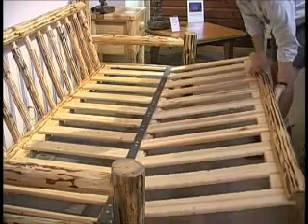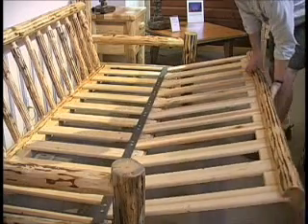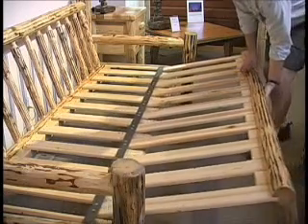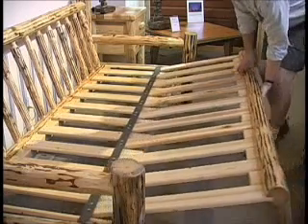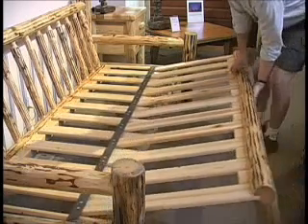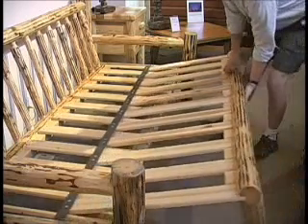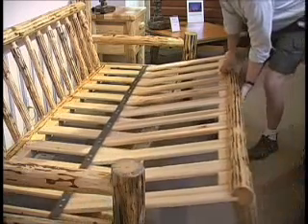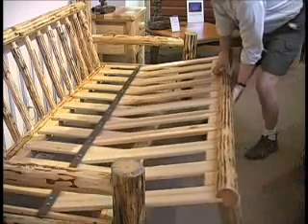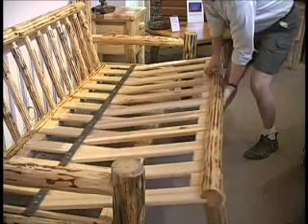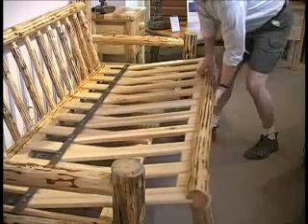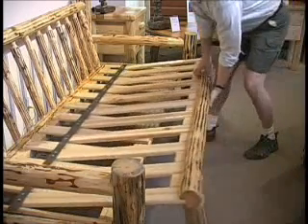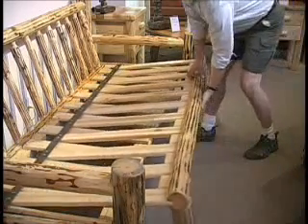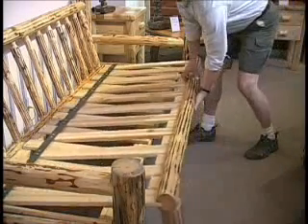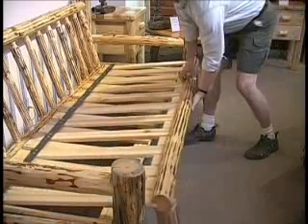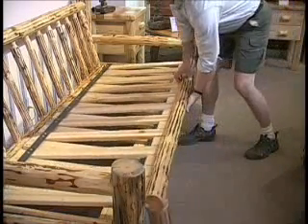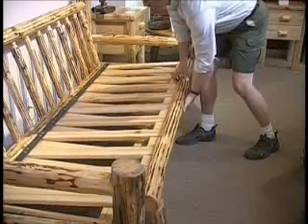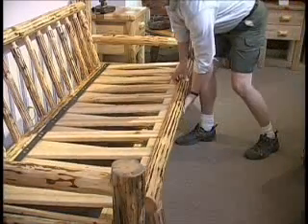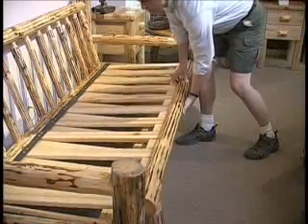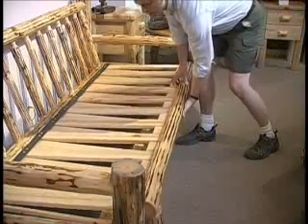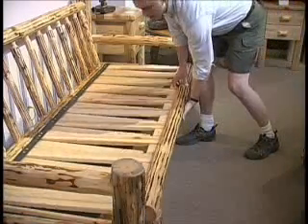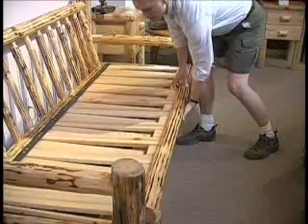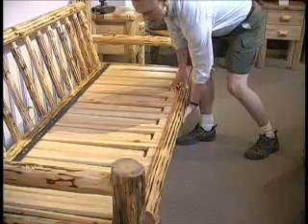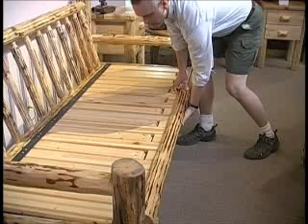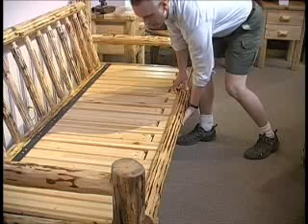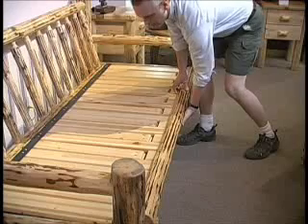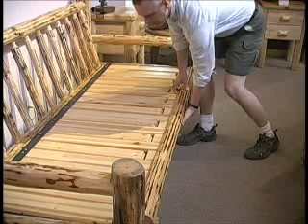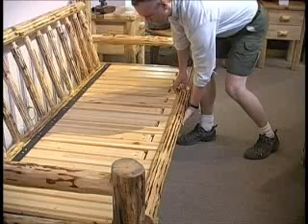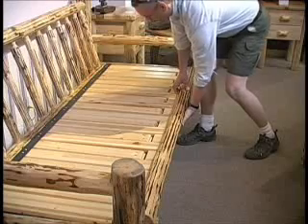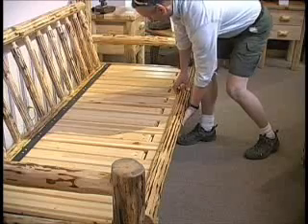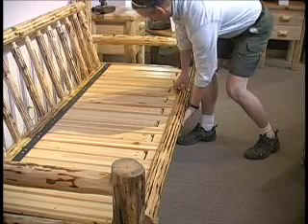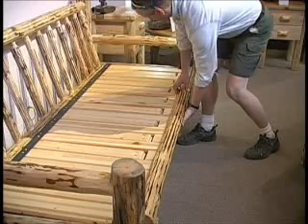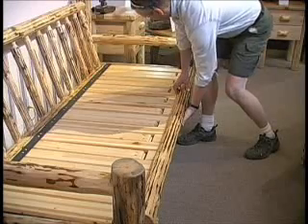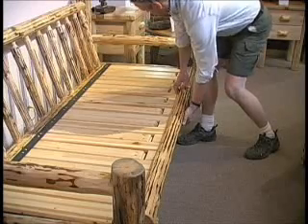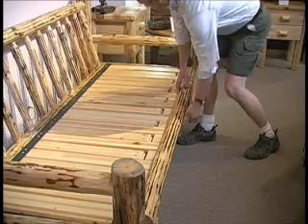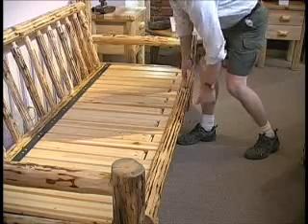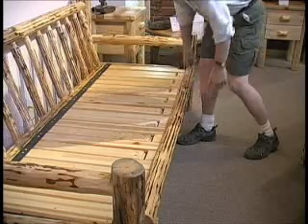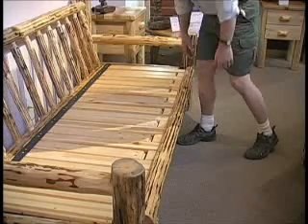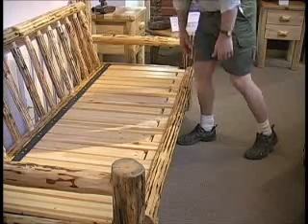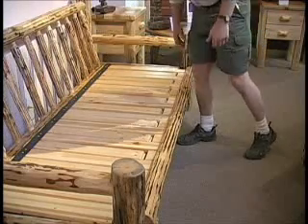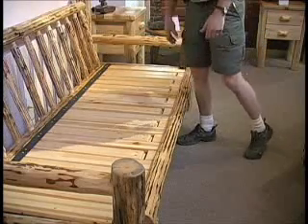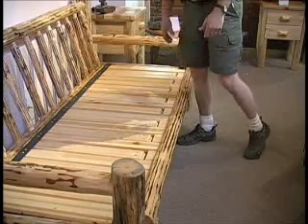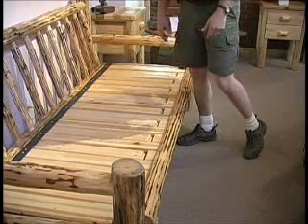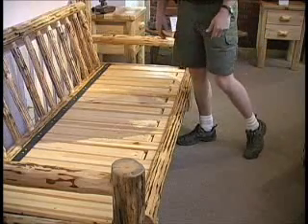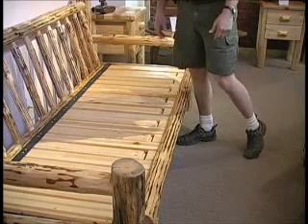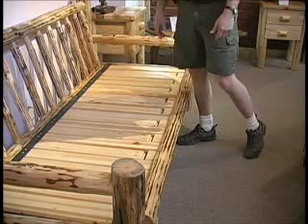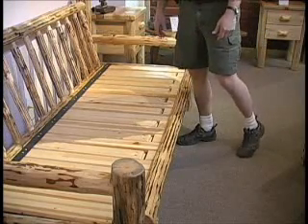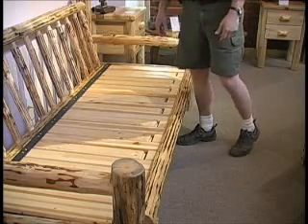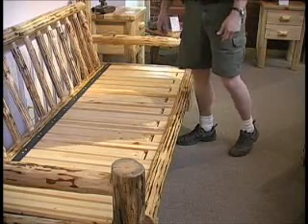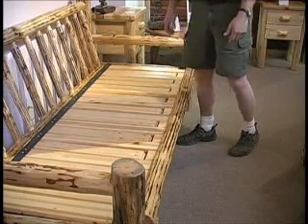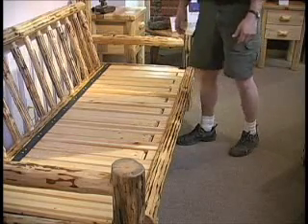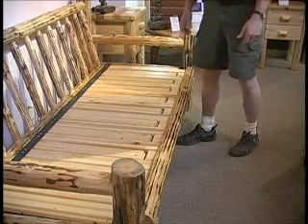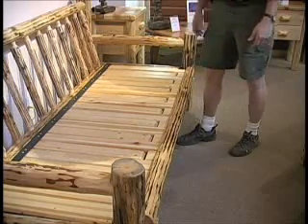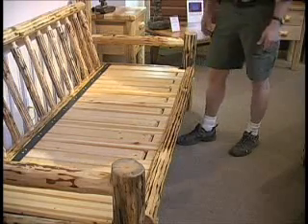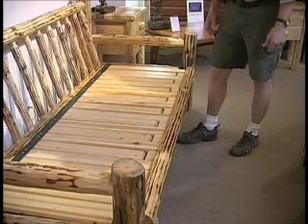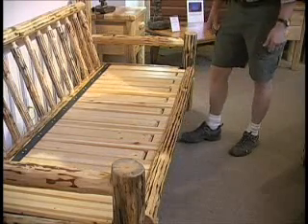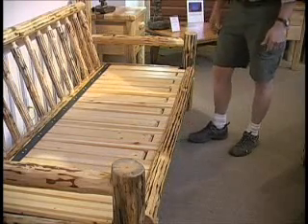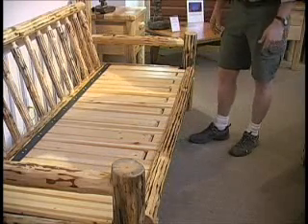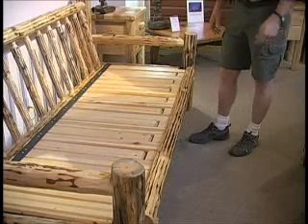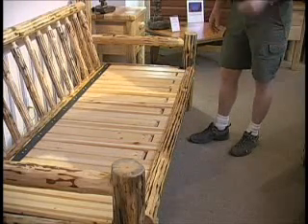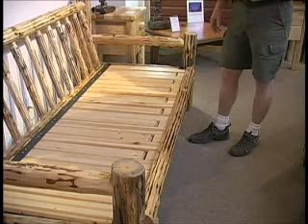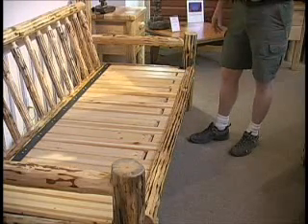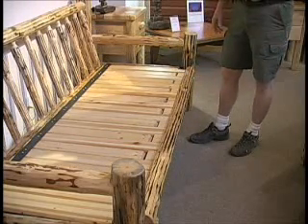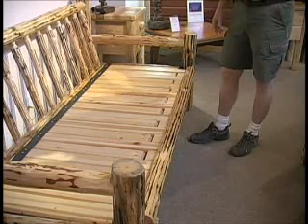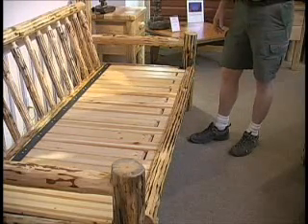Back to a sofa is simply the opposite. Pull up on the front and push it back in. You're back to a sofa. It's that simple.